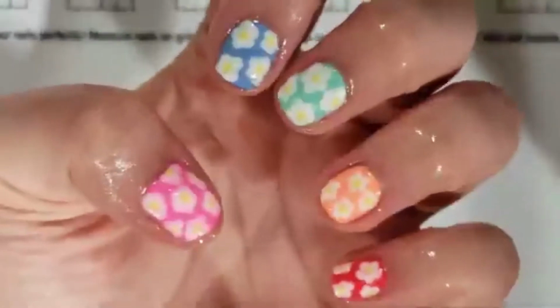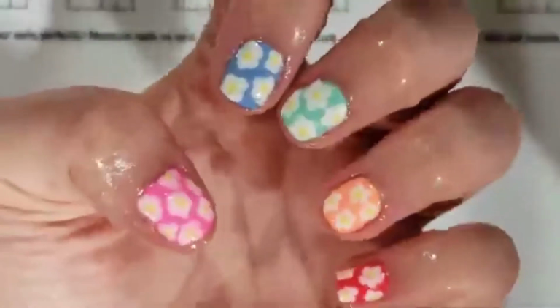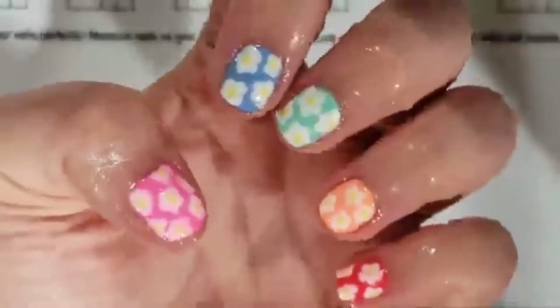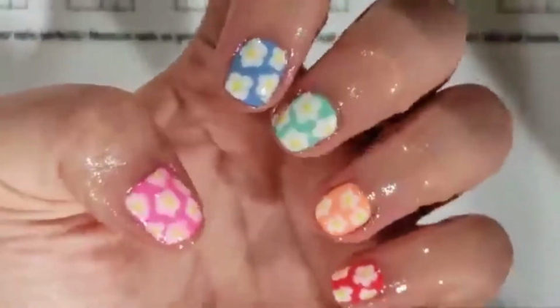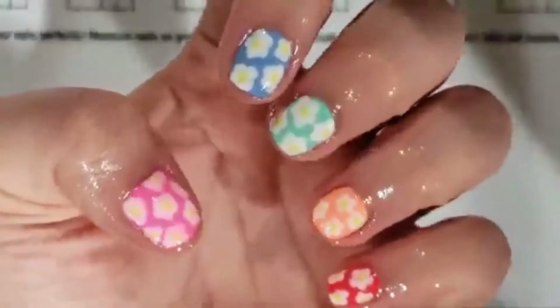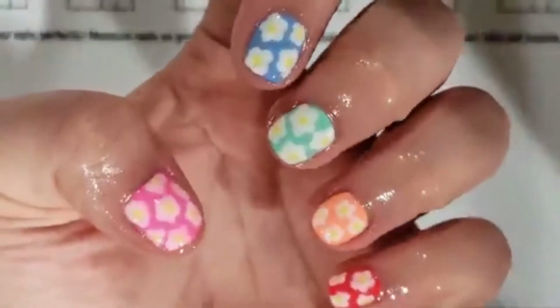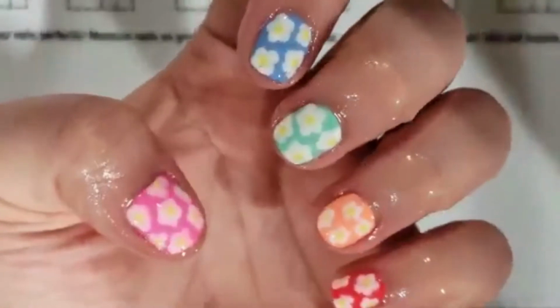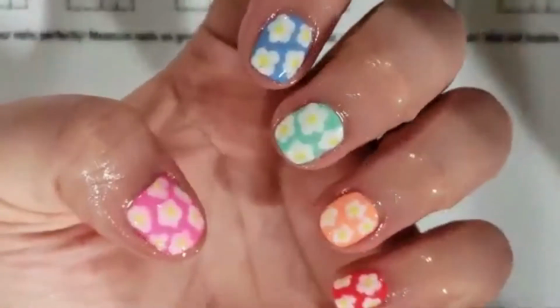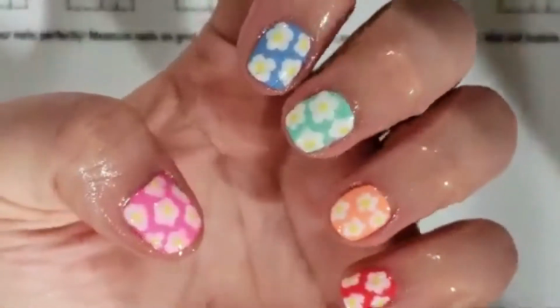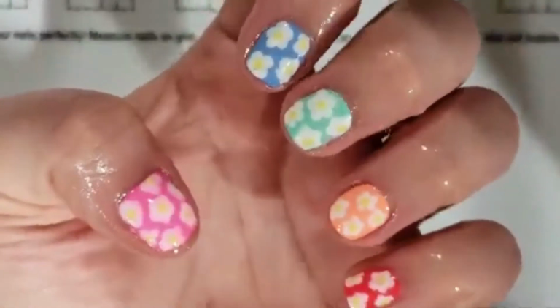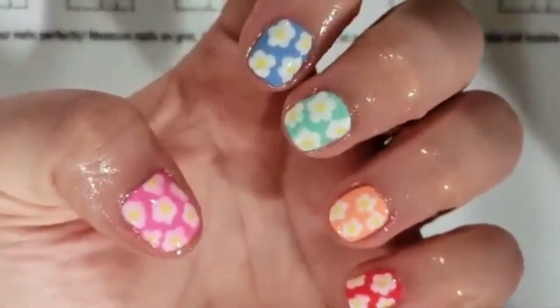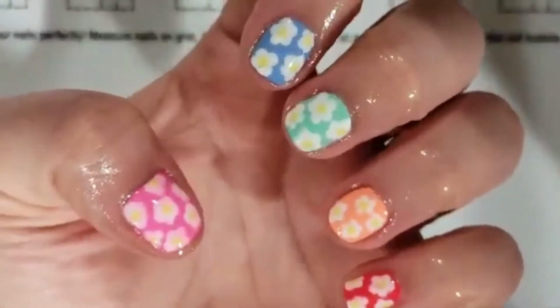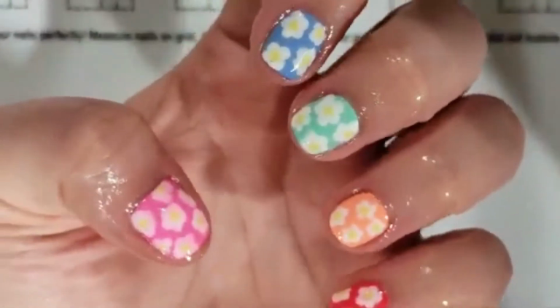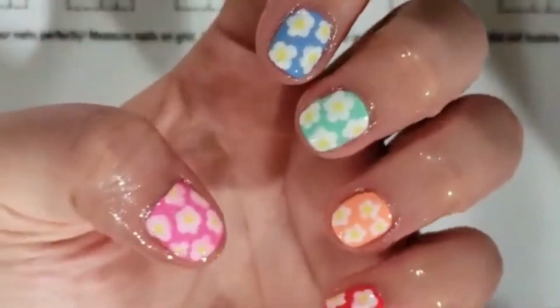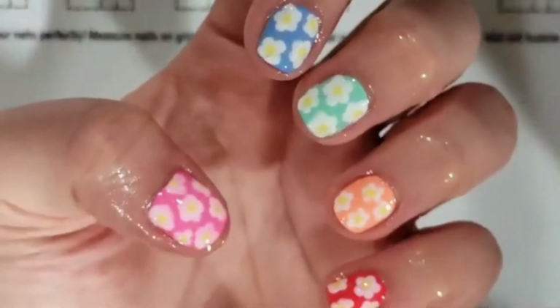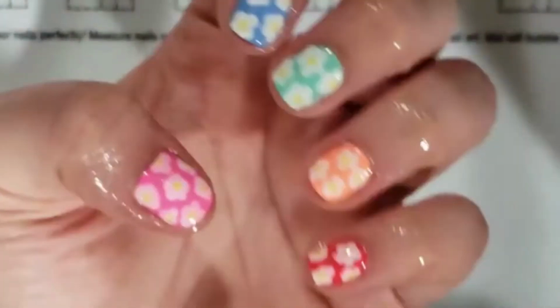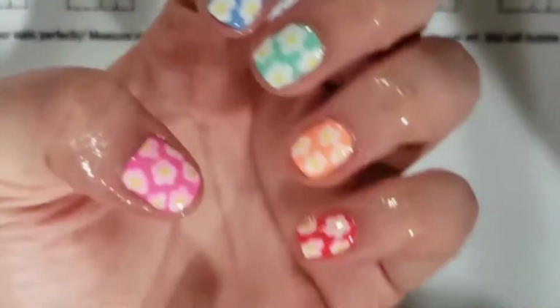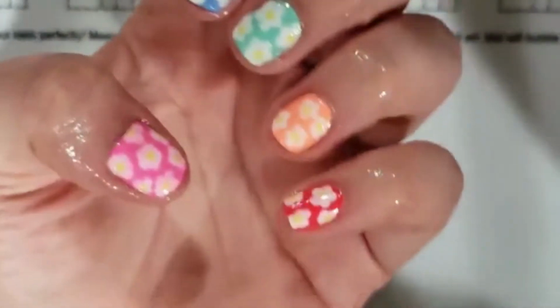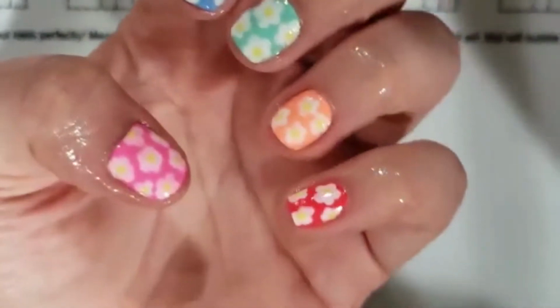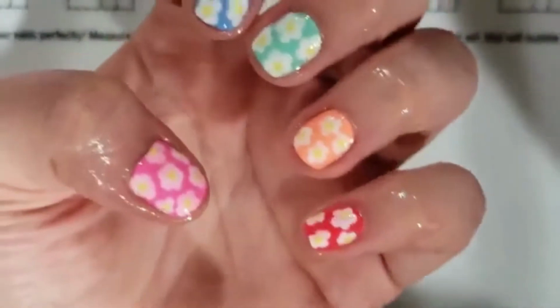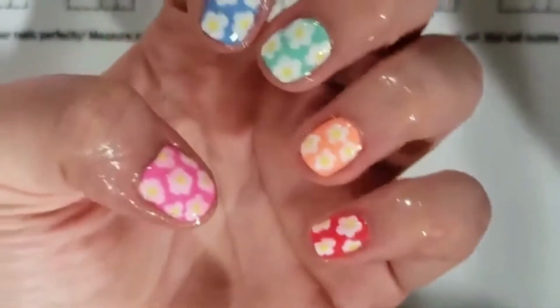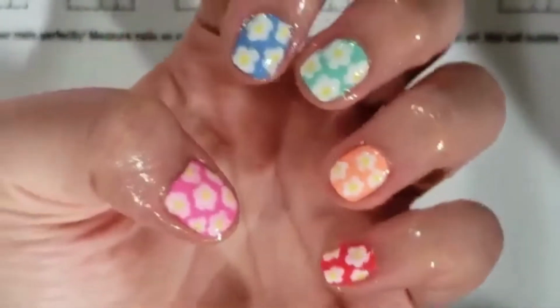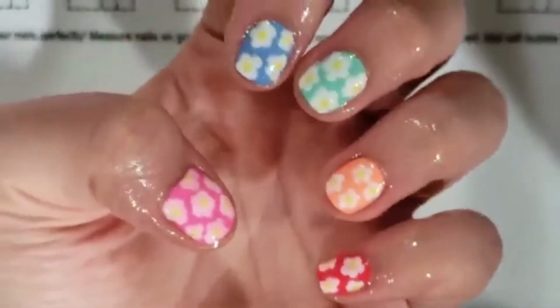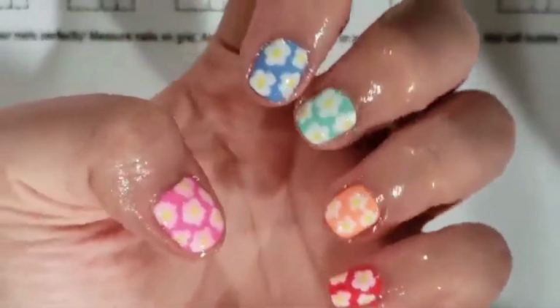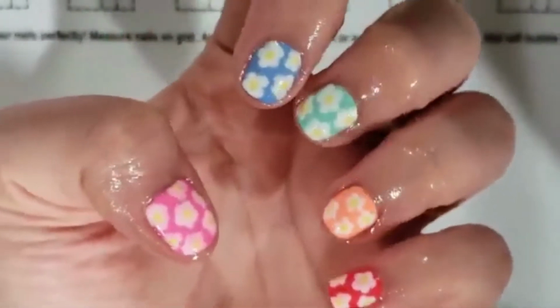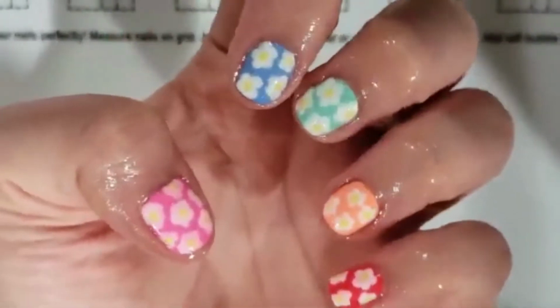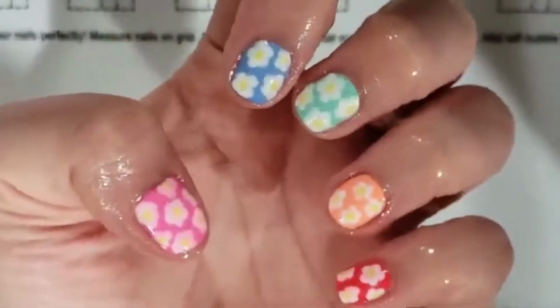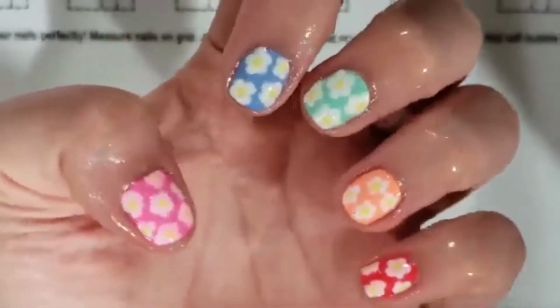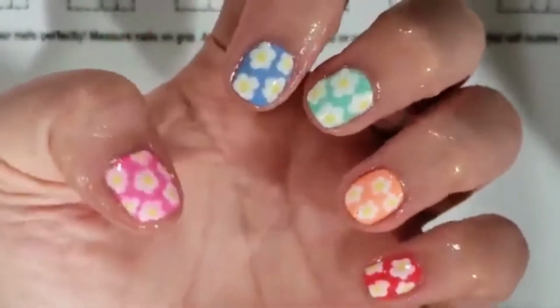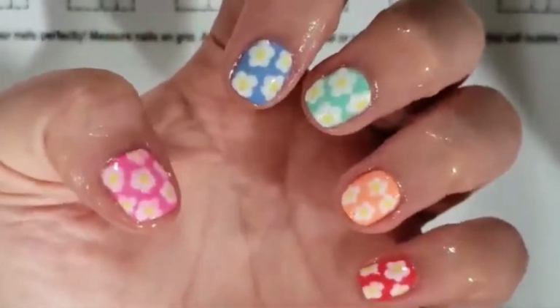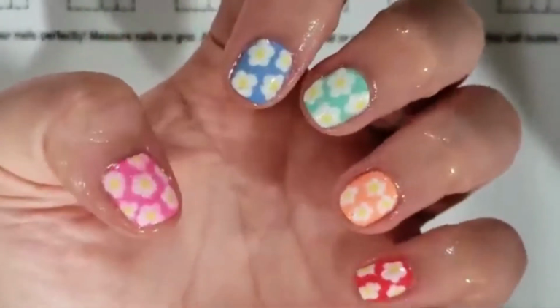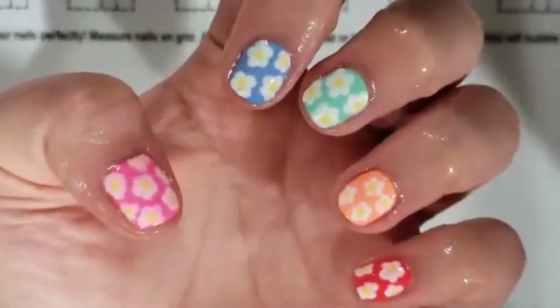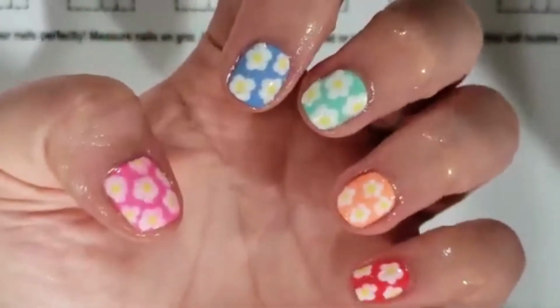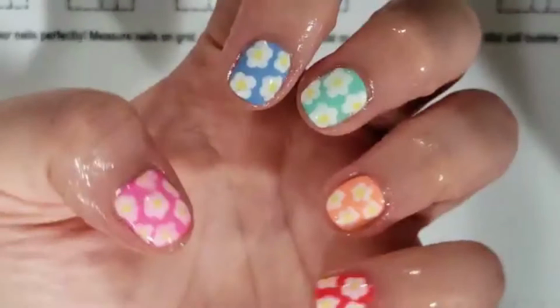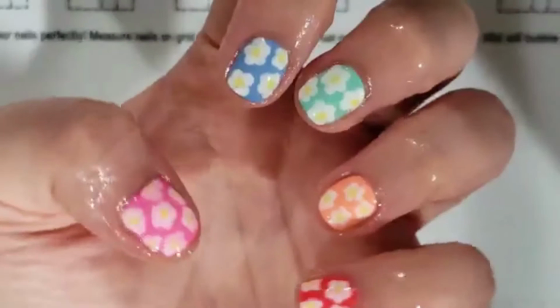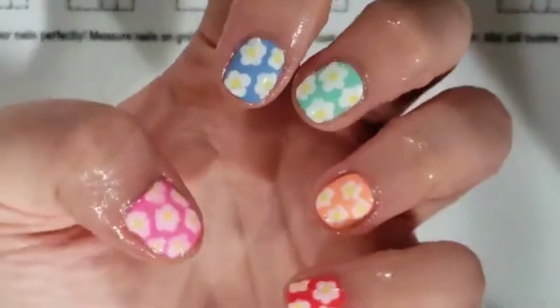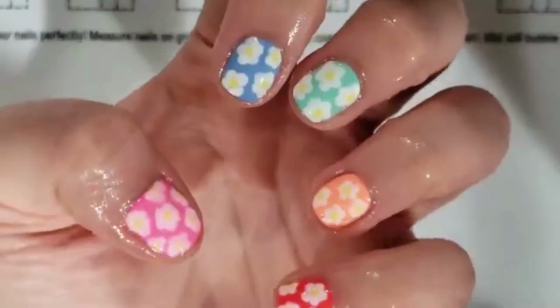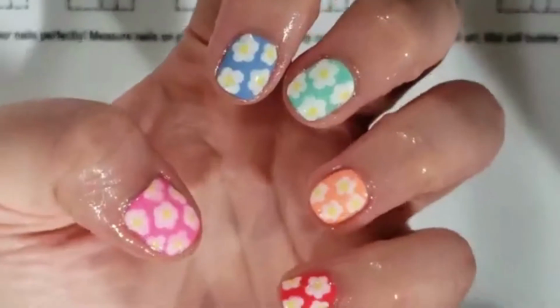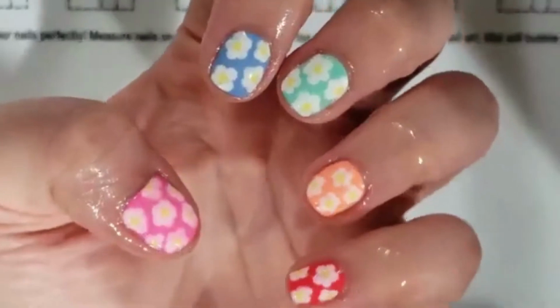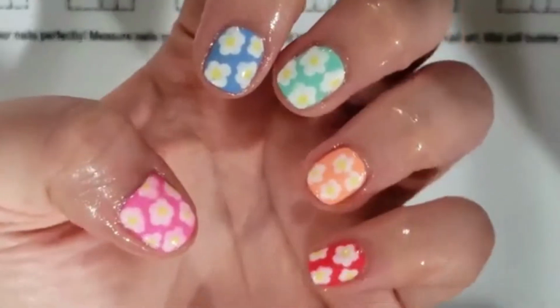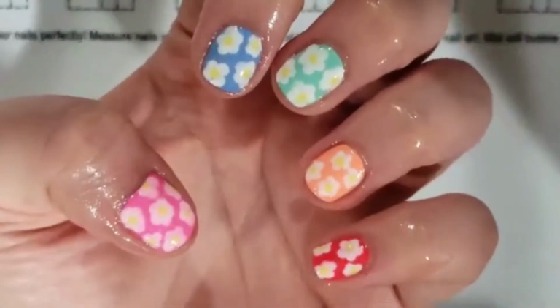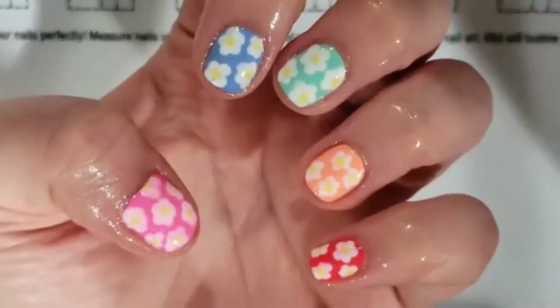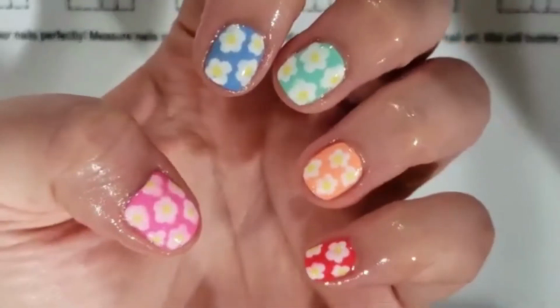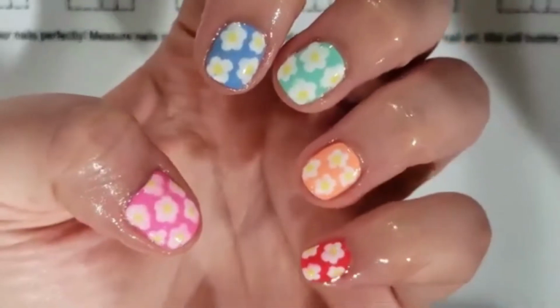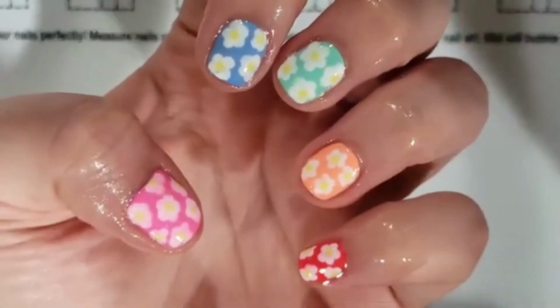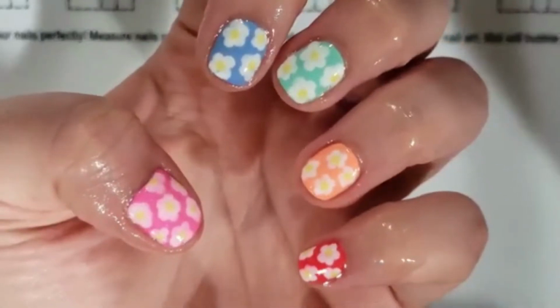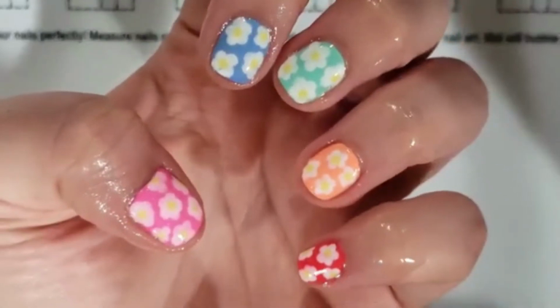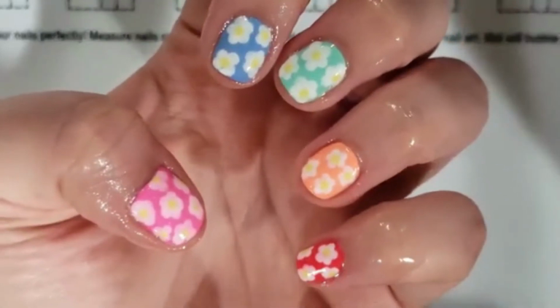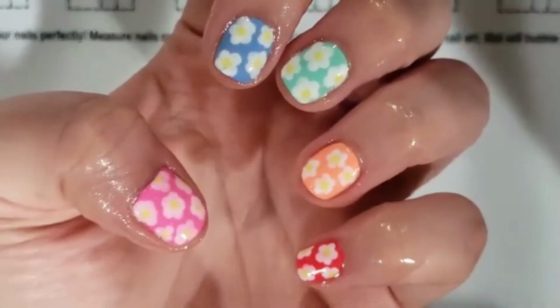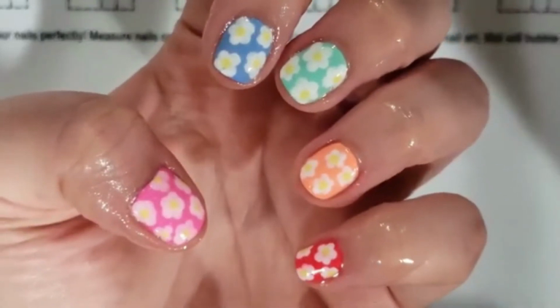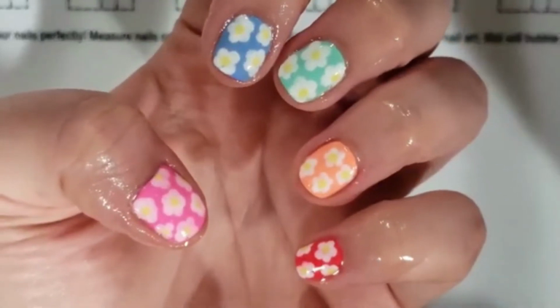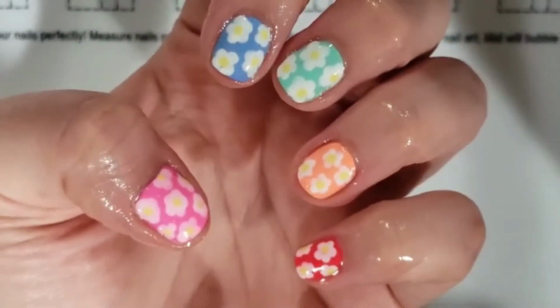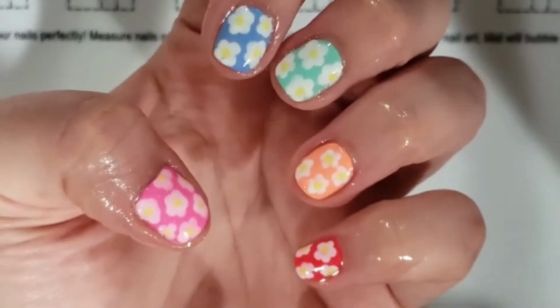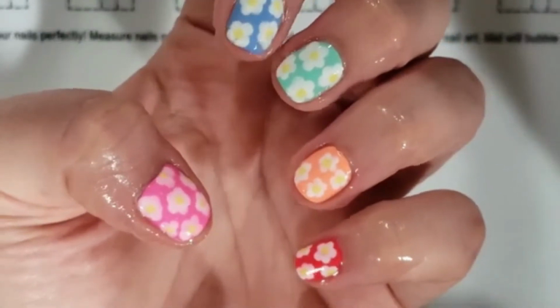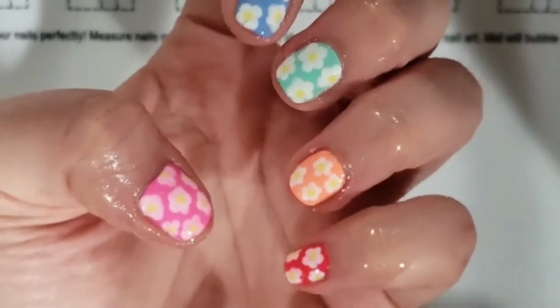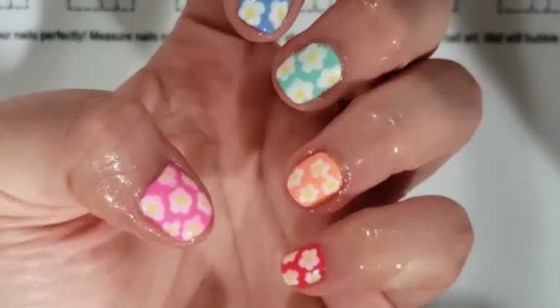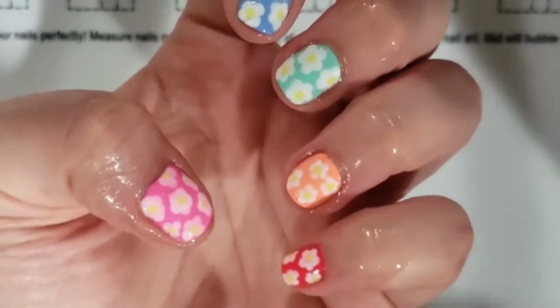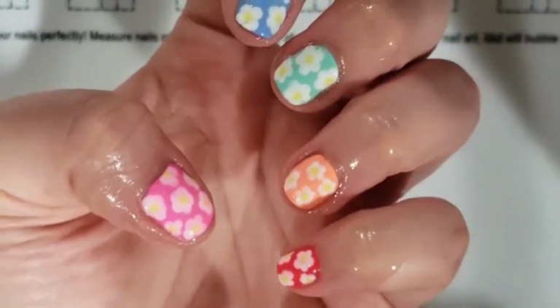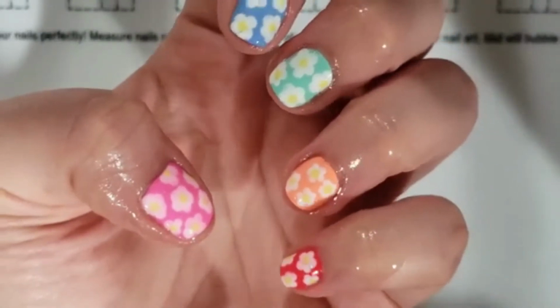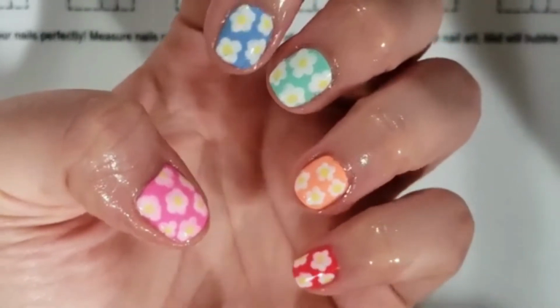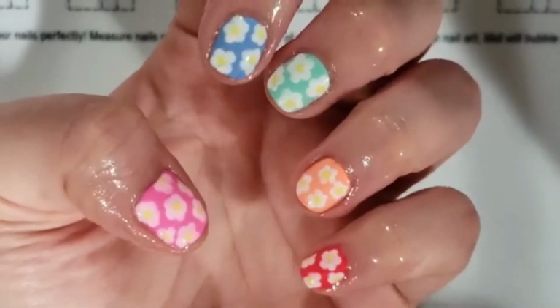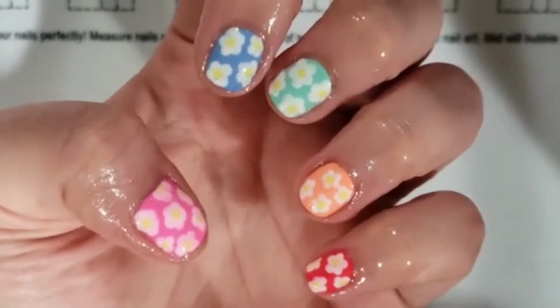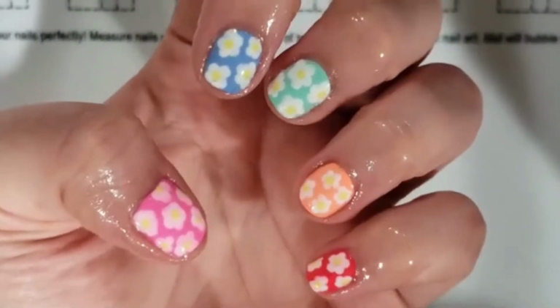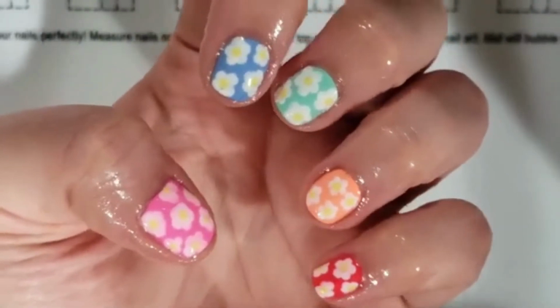Hola everyone, this is Crystal again. If you want to see how easy it is to get this summer floral manicure, just keep on watching.